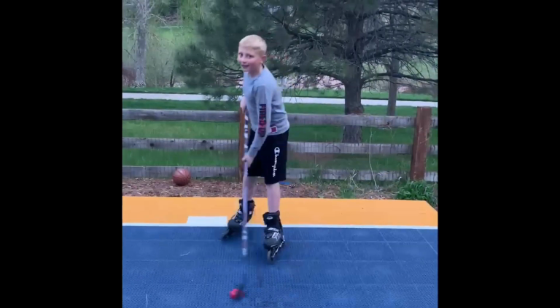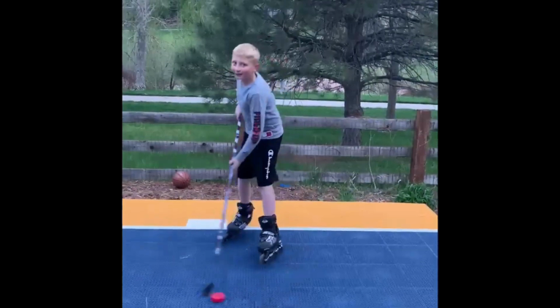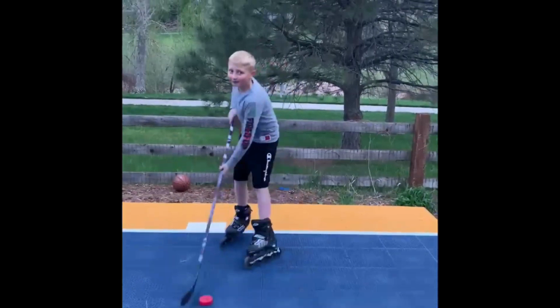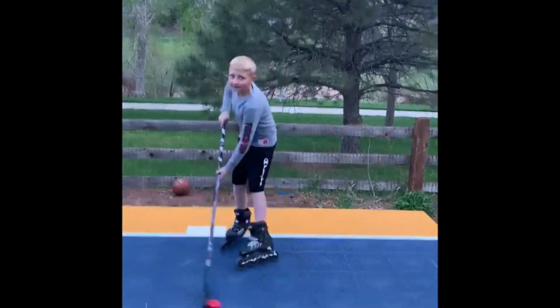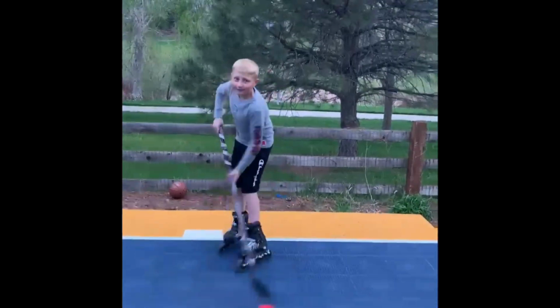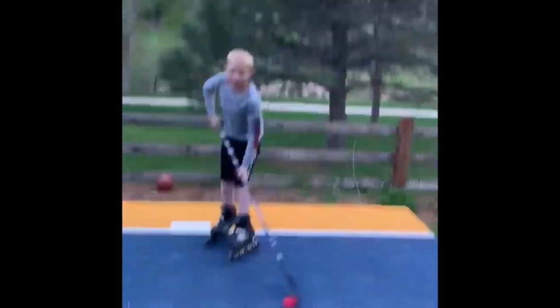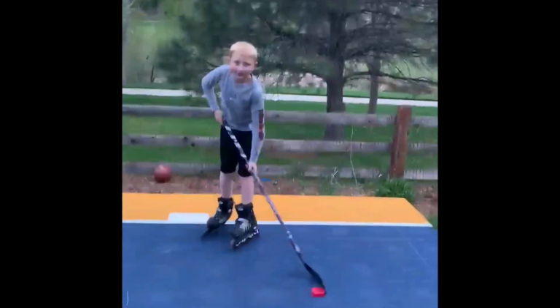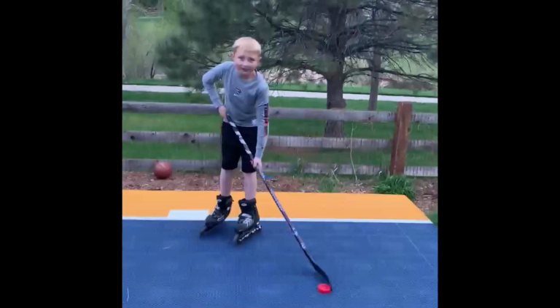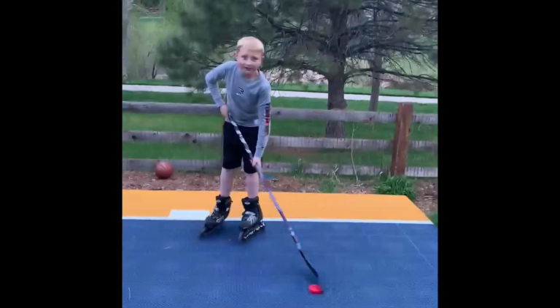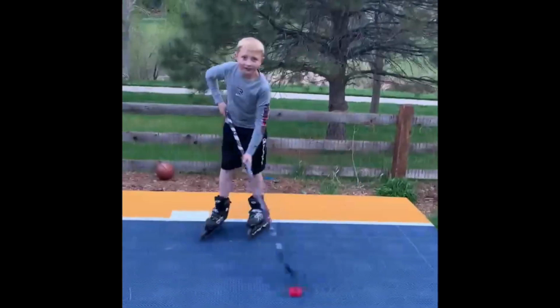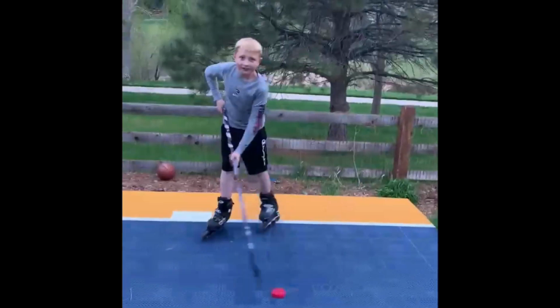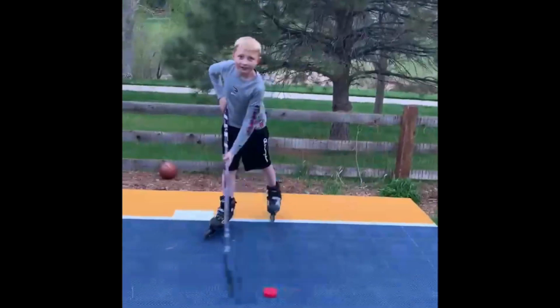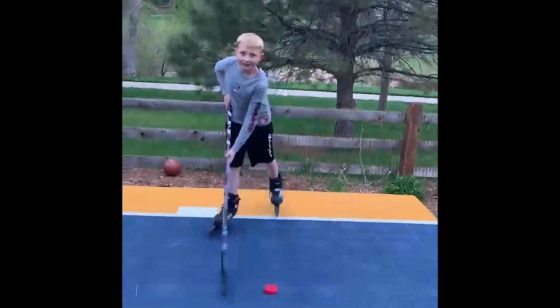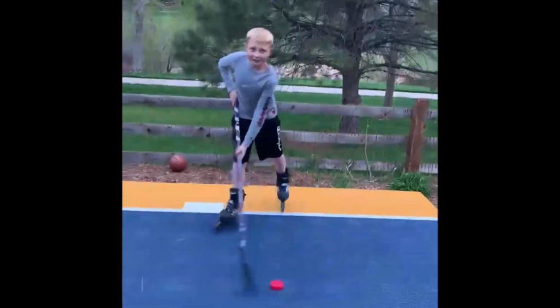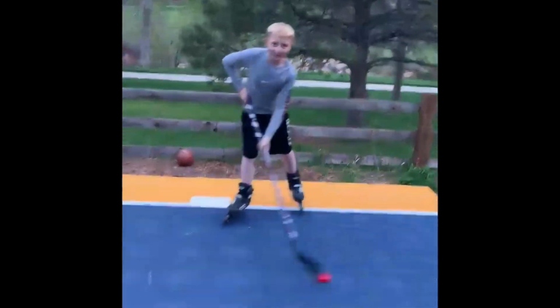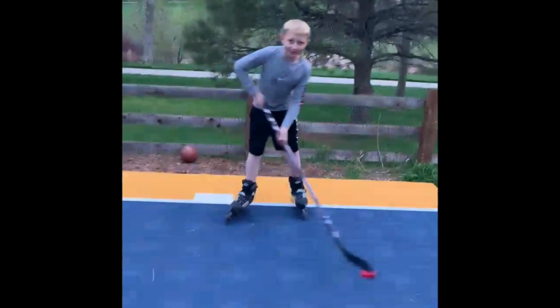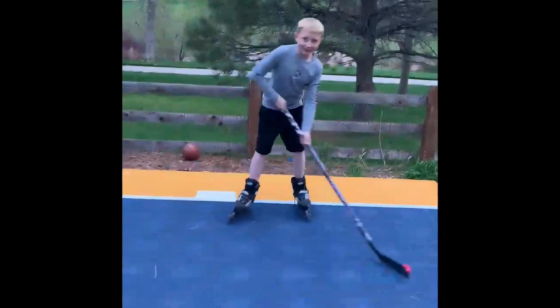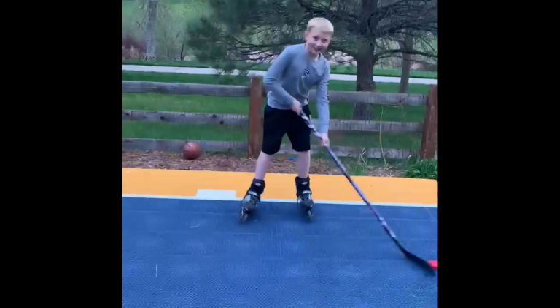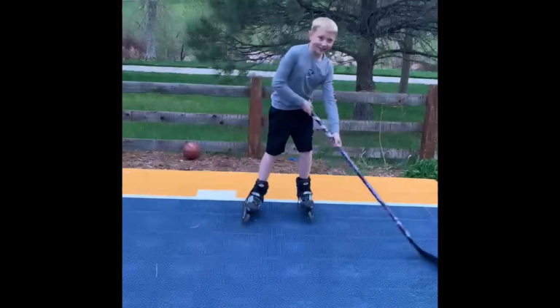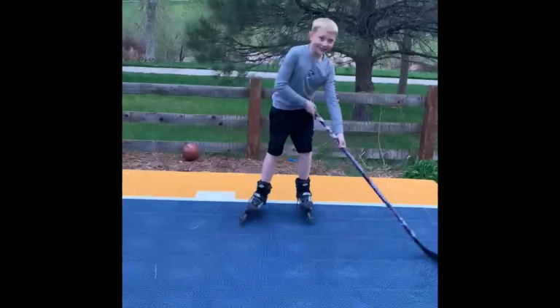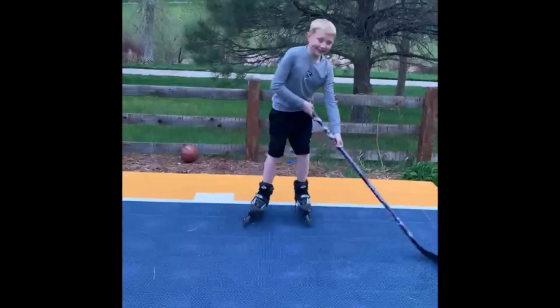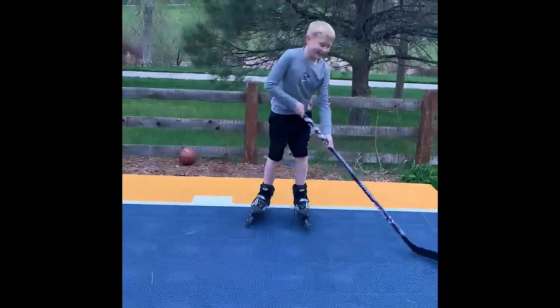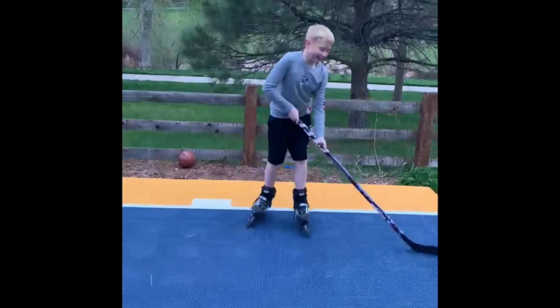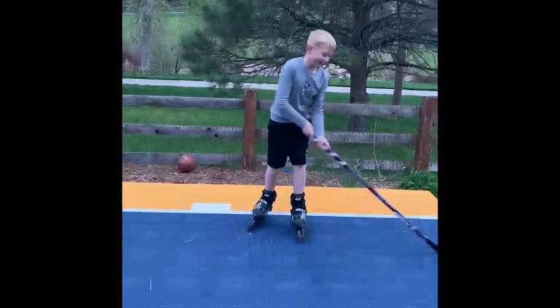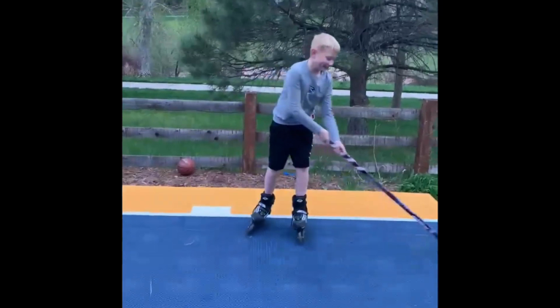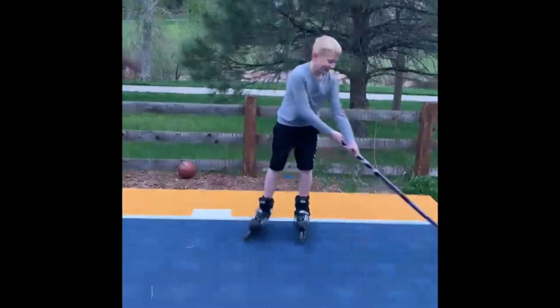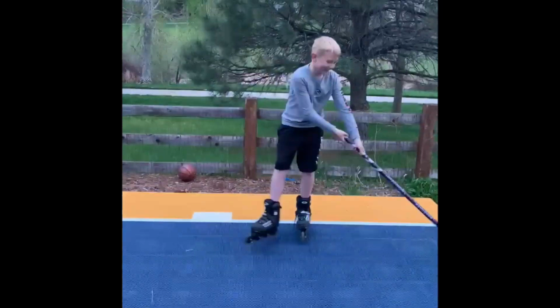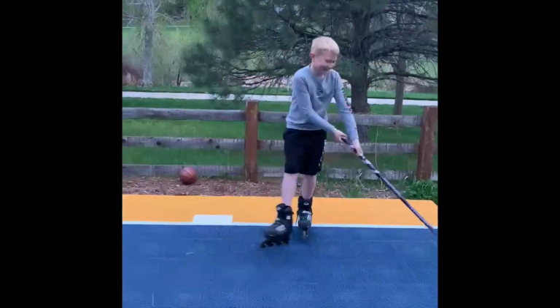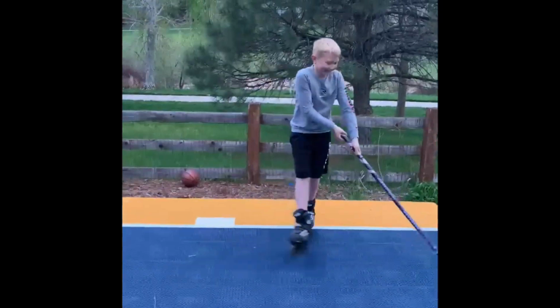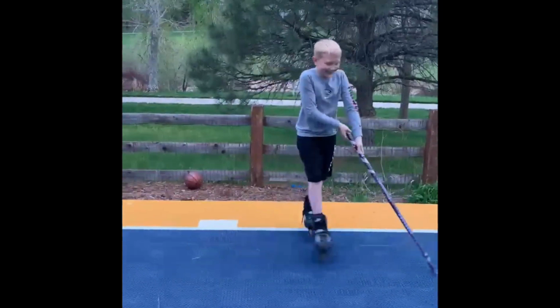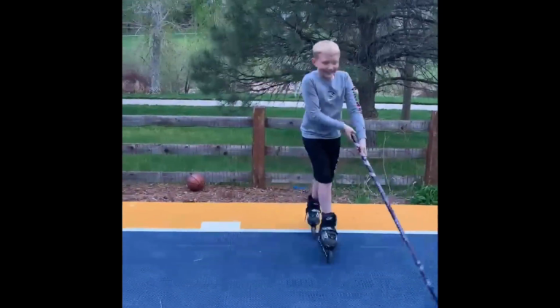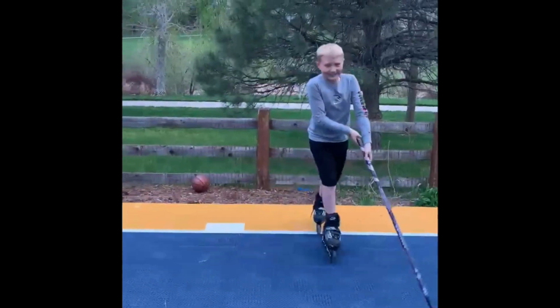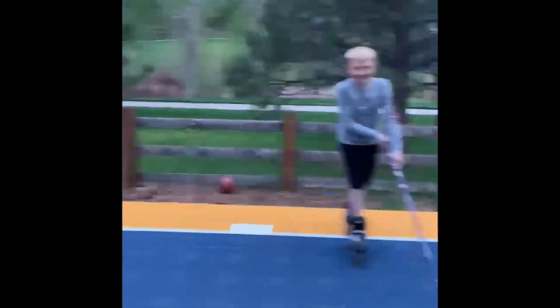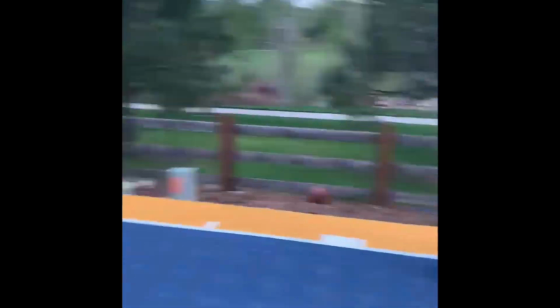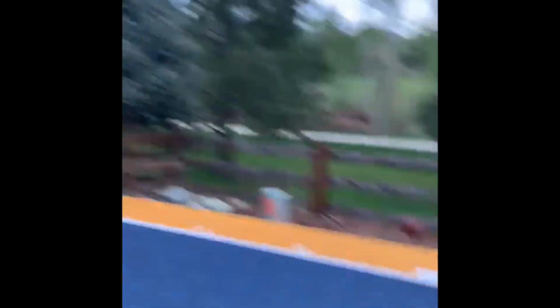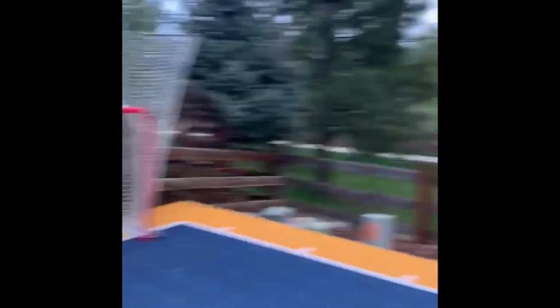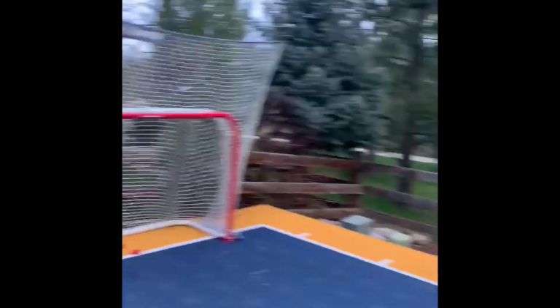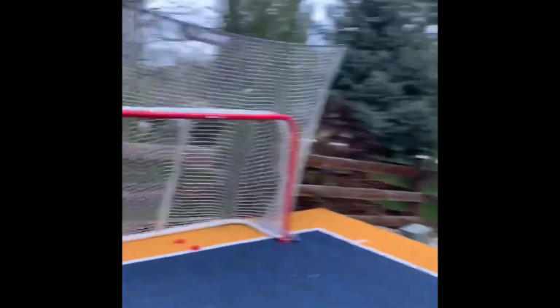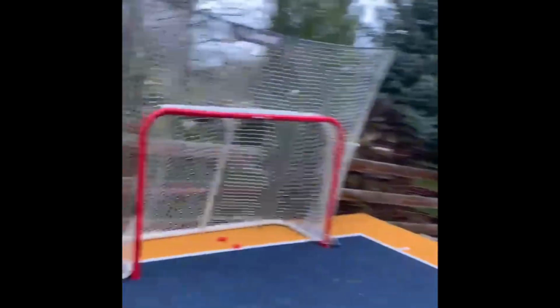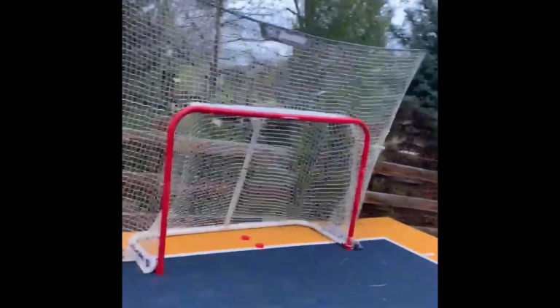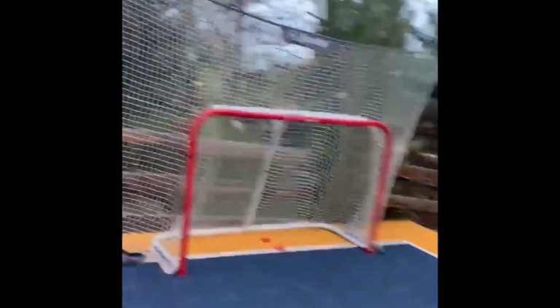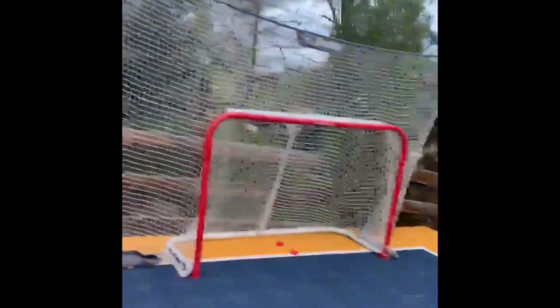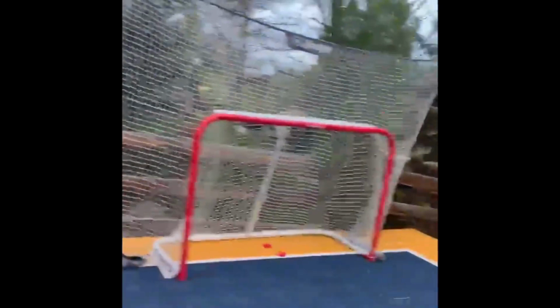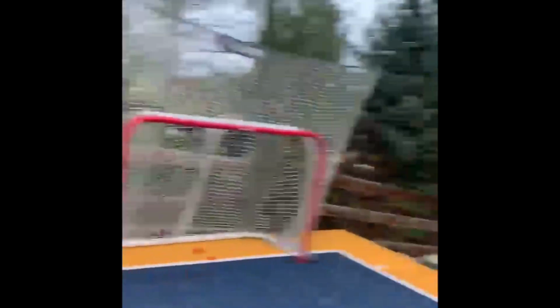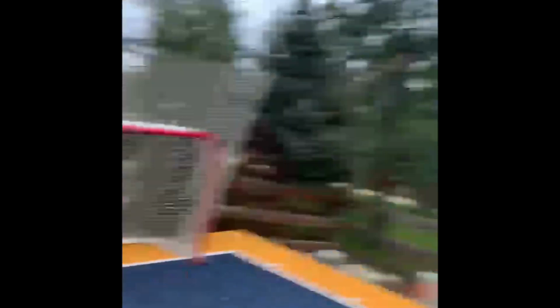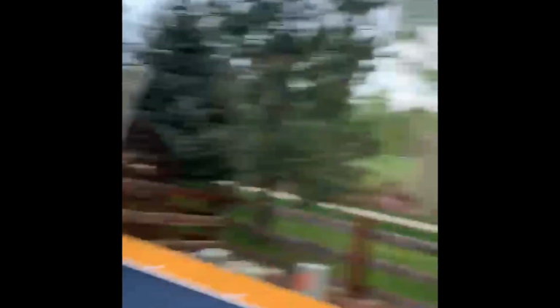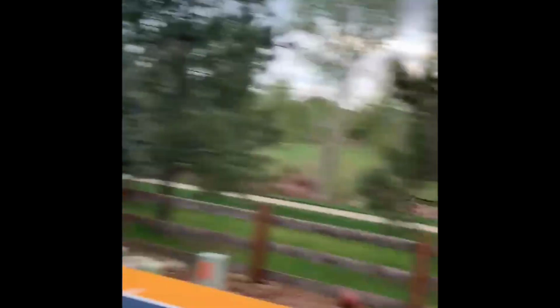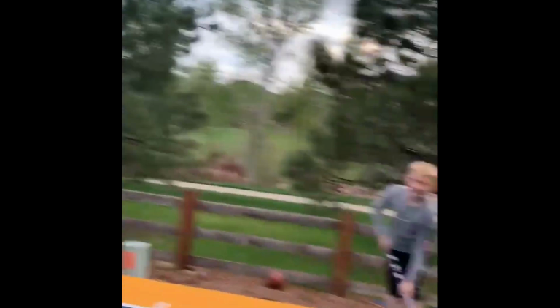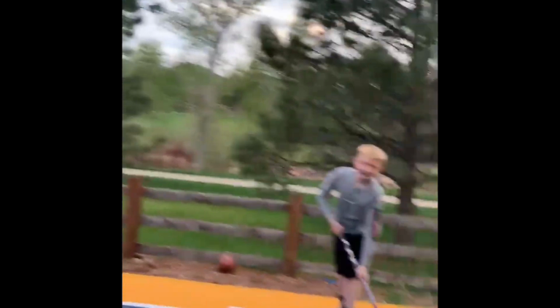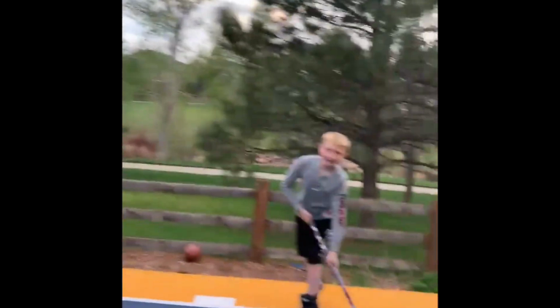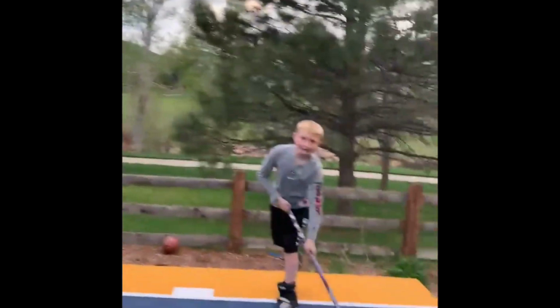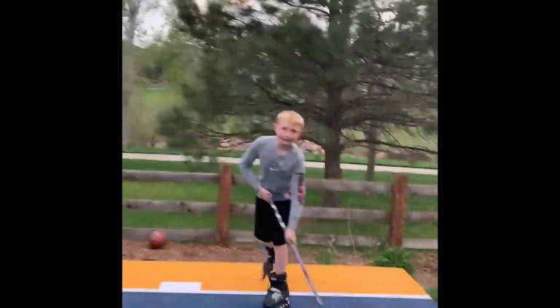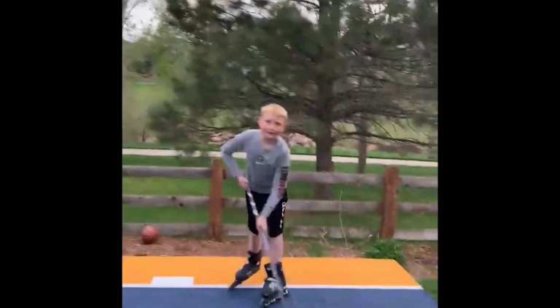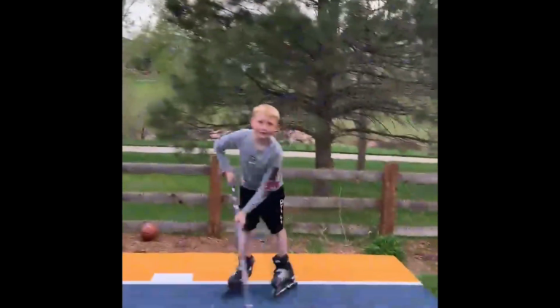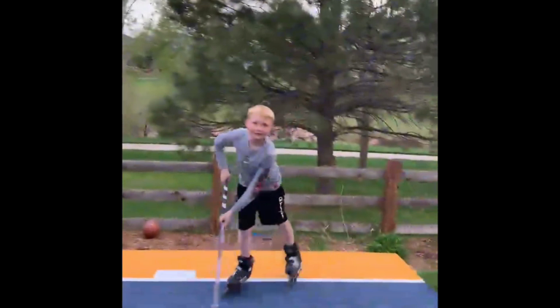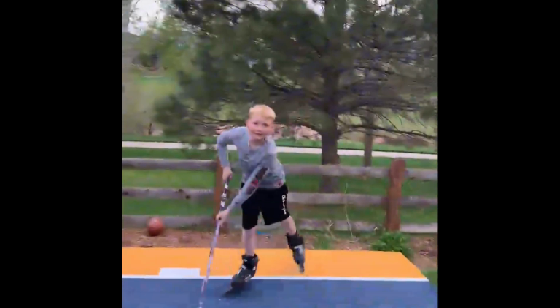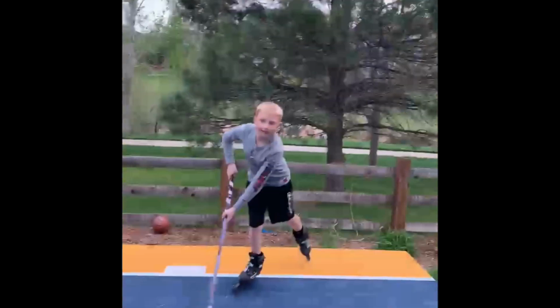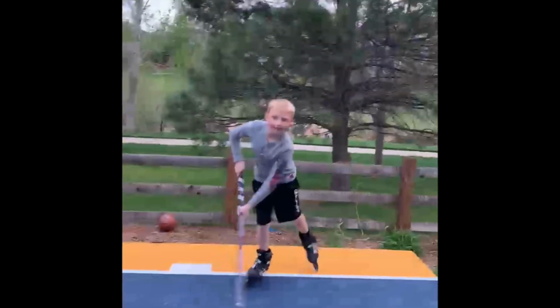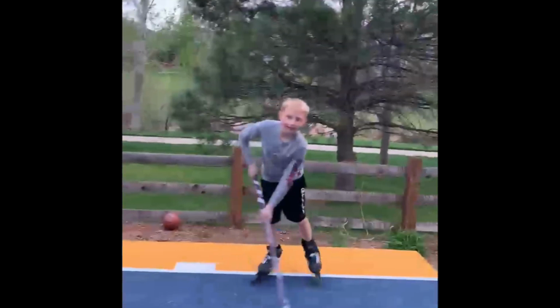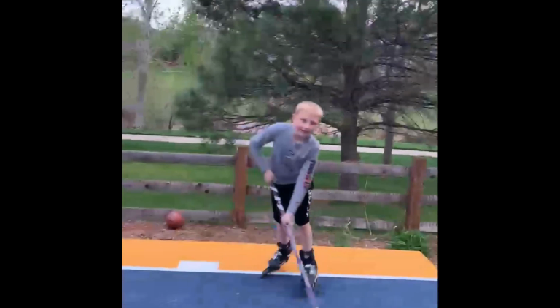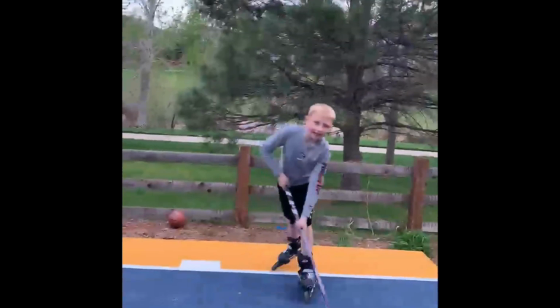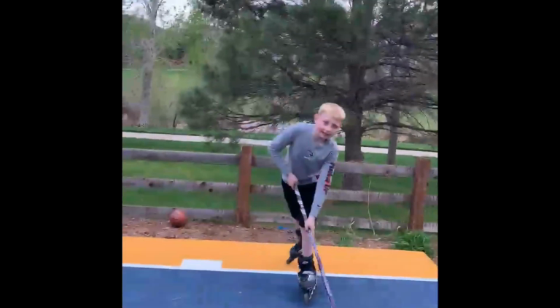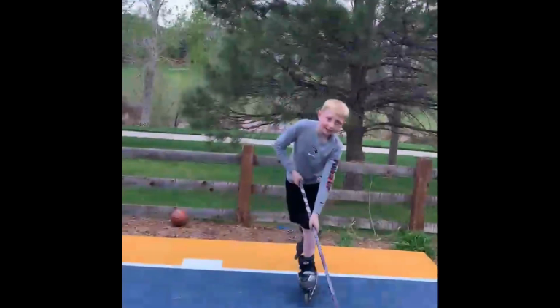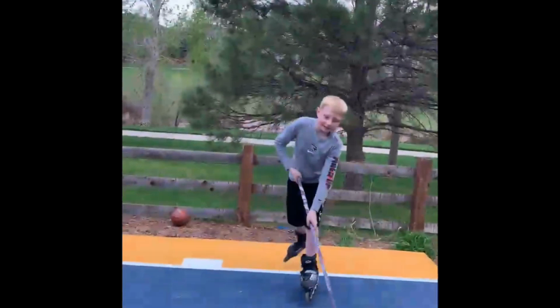Goalie — it's goalie. I'm not in the net, see? Empty net. Anyways...